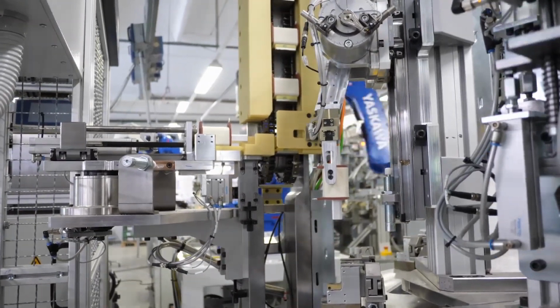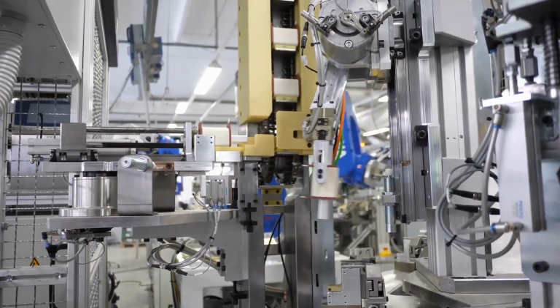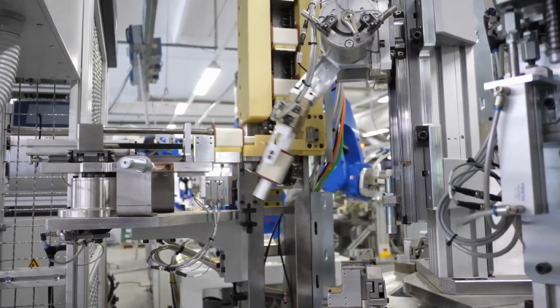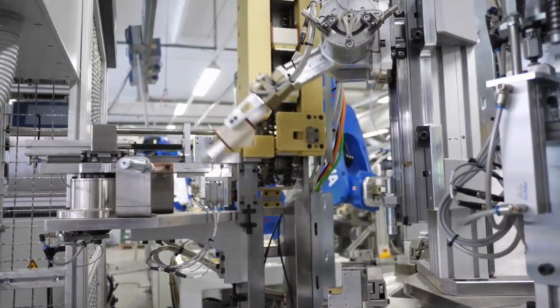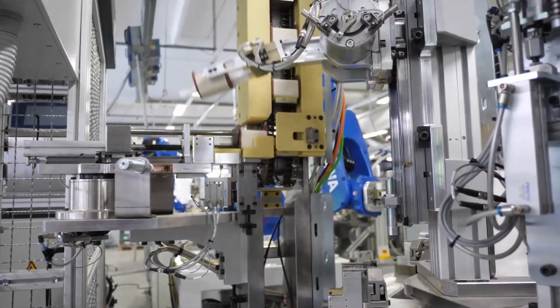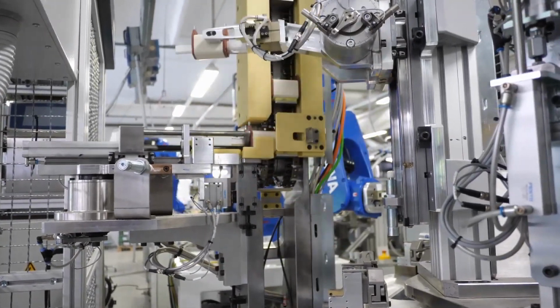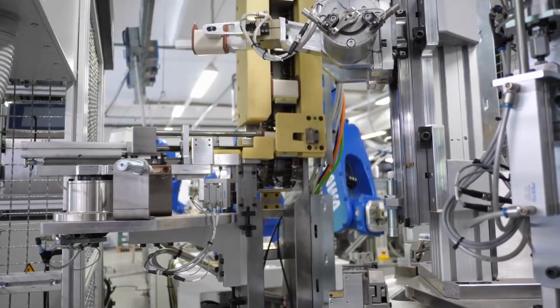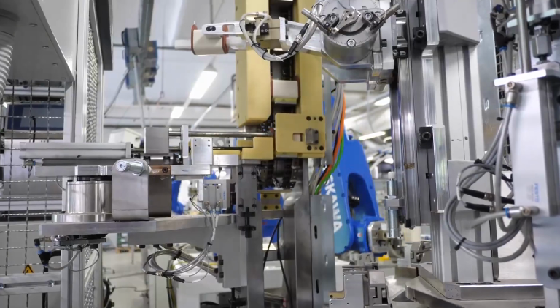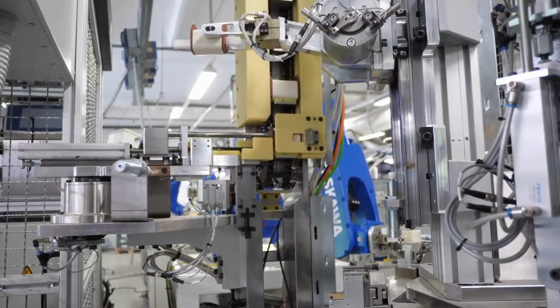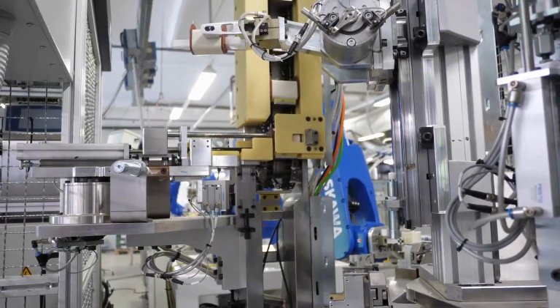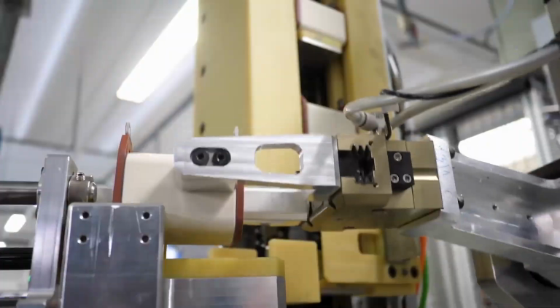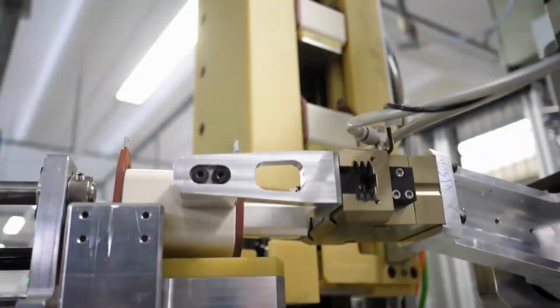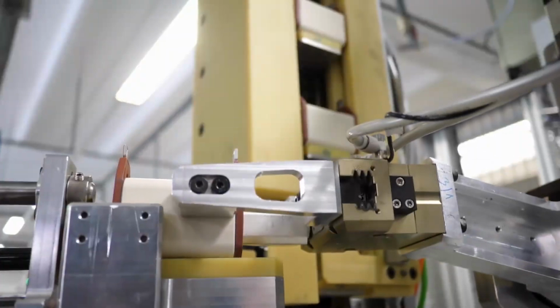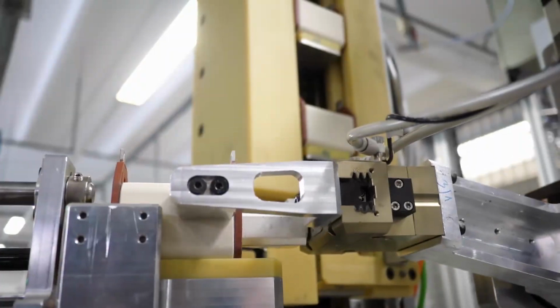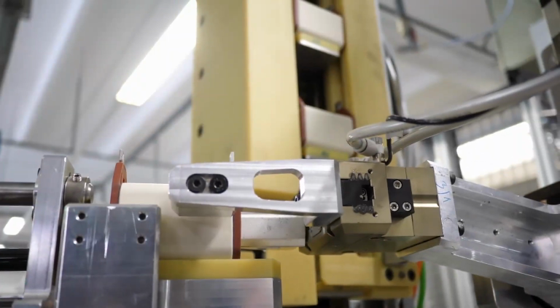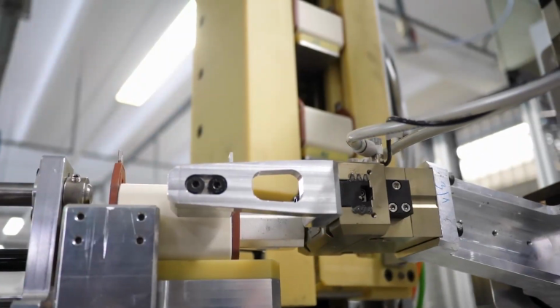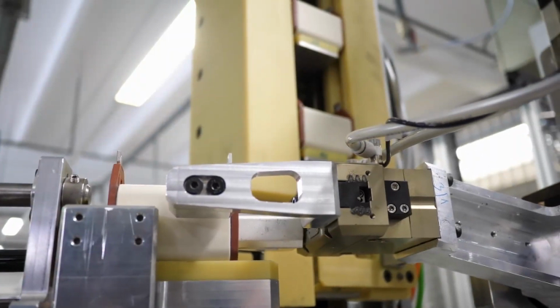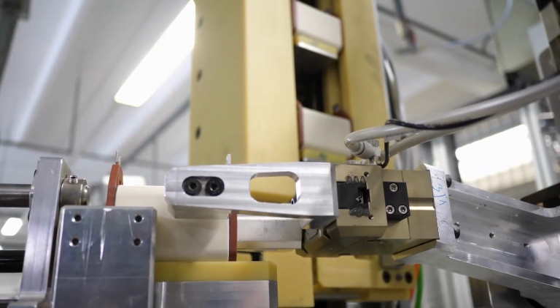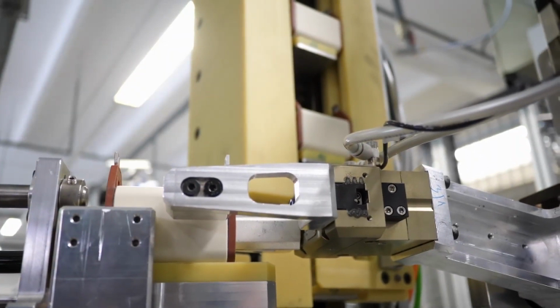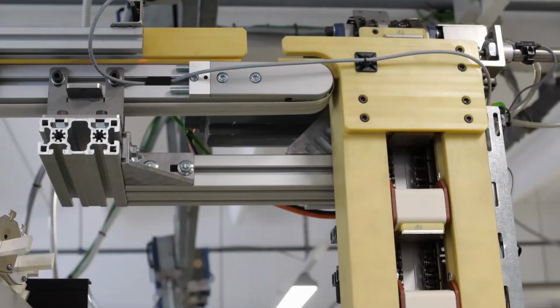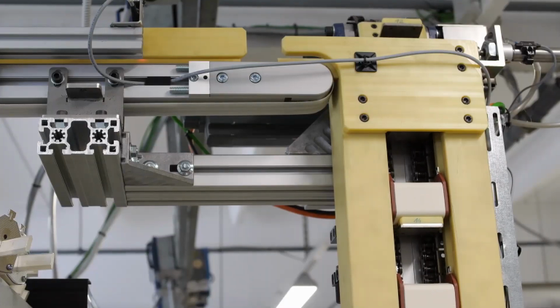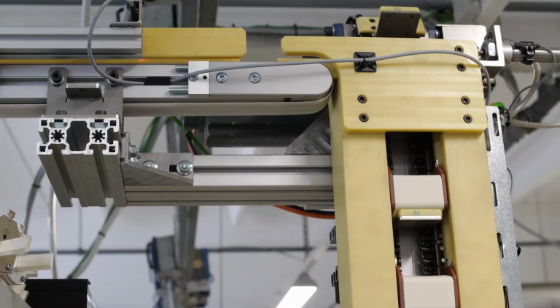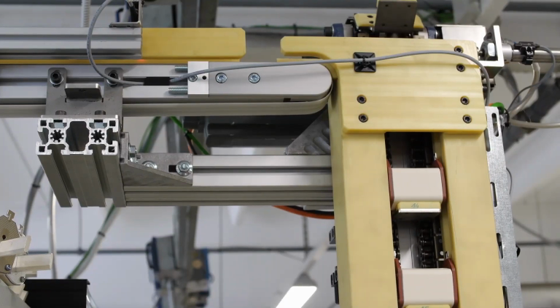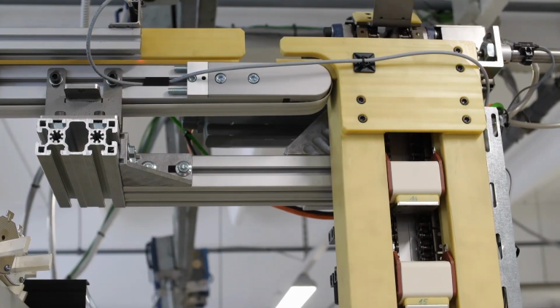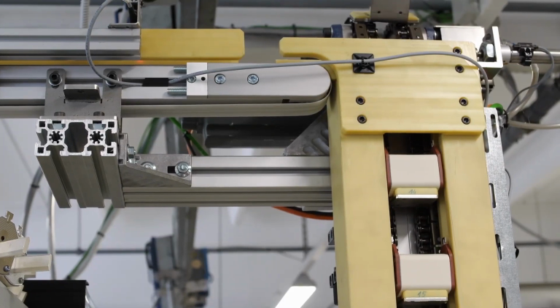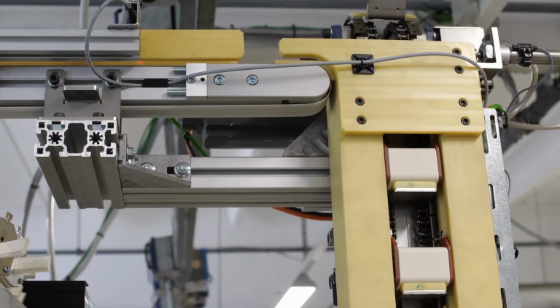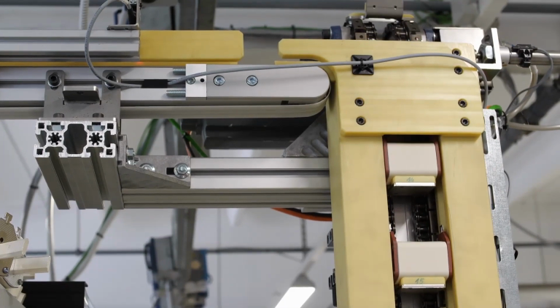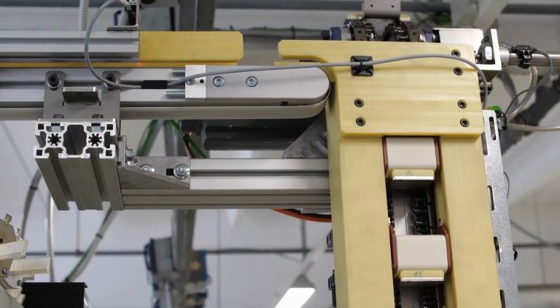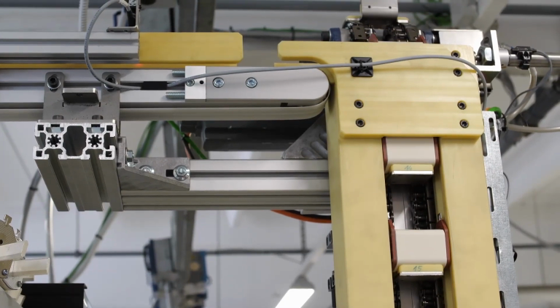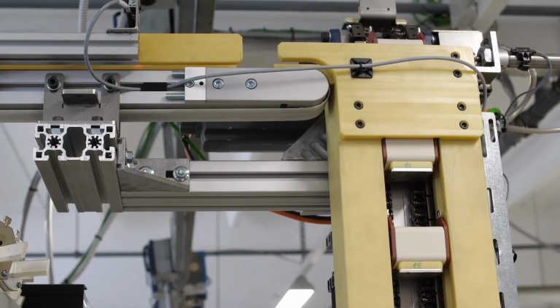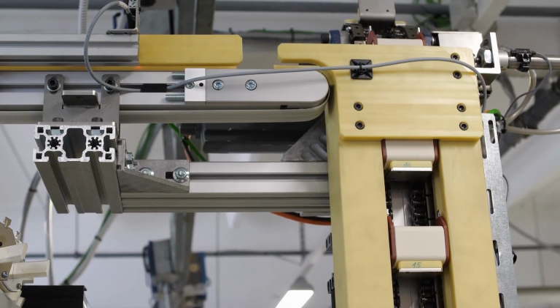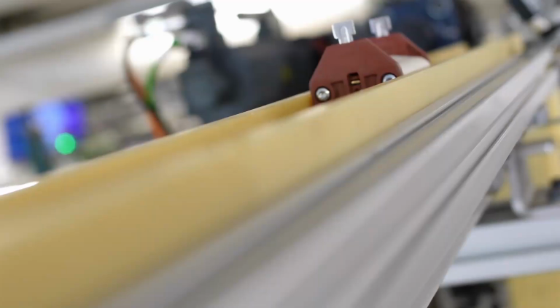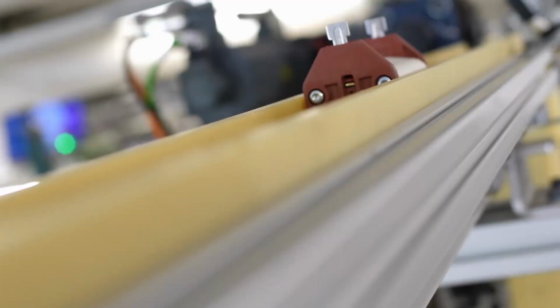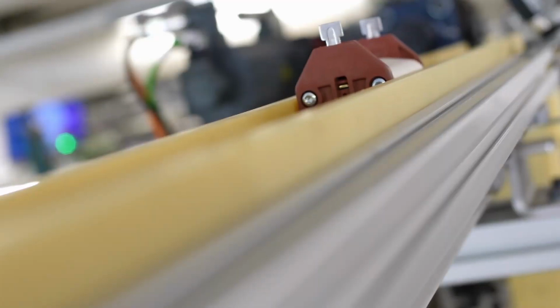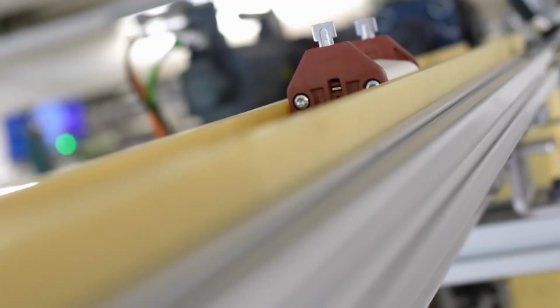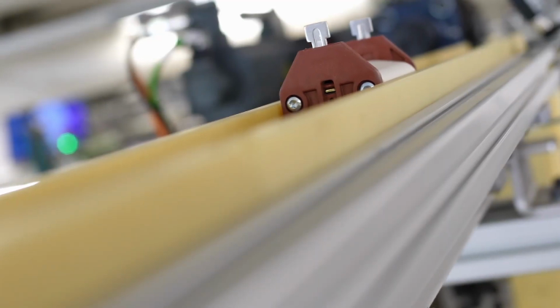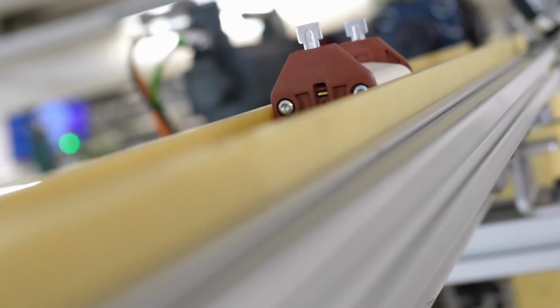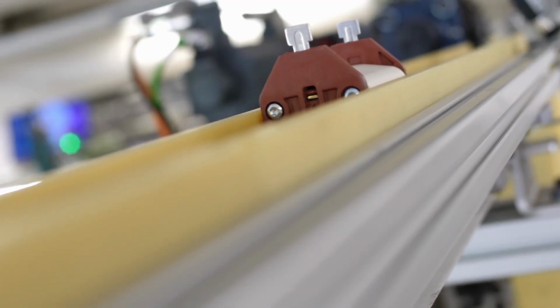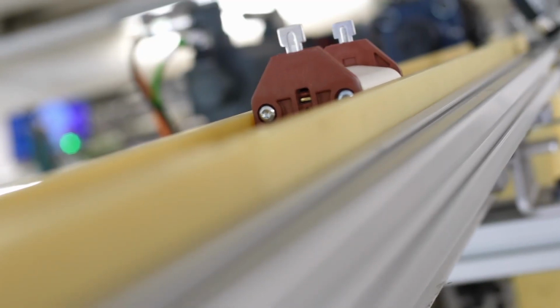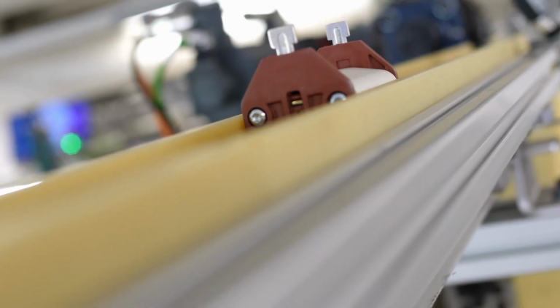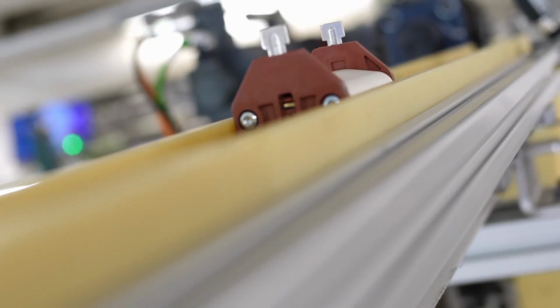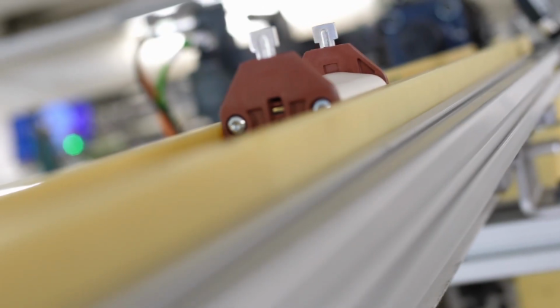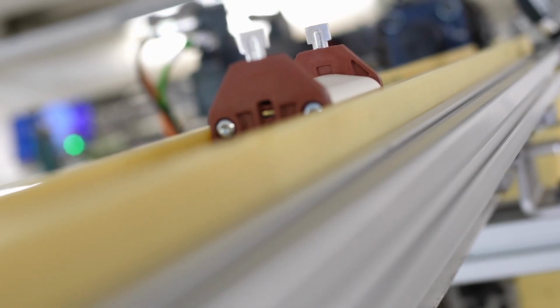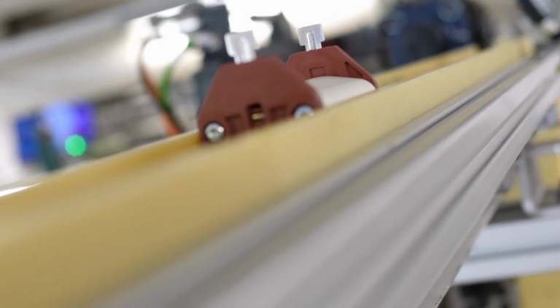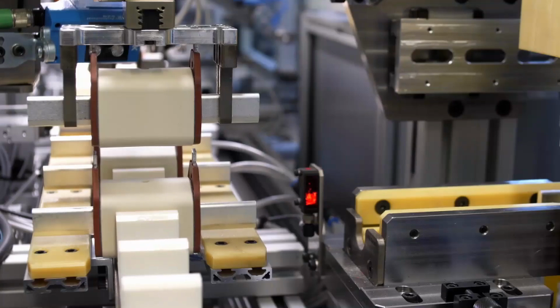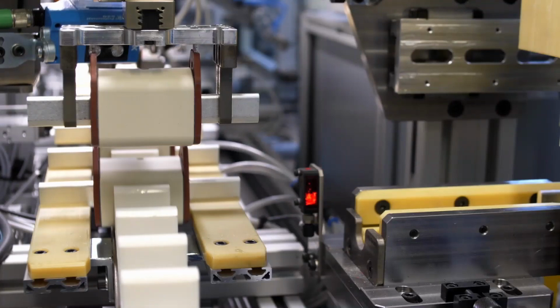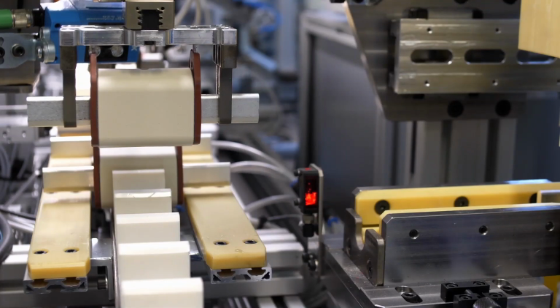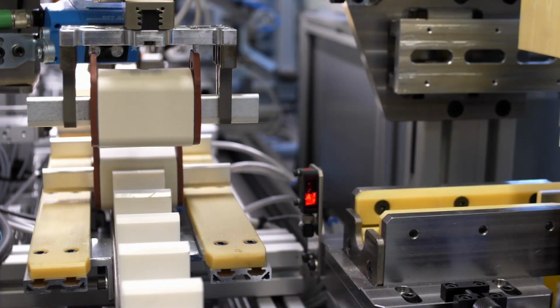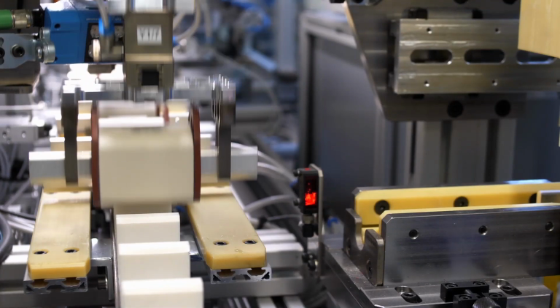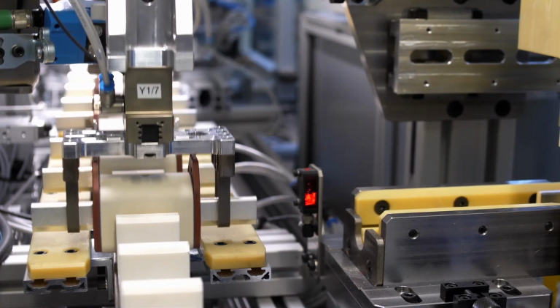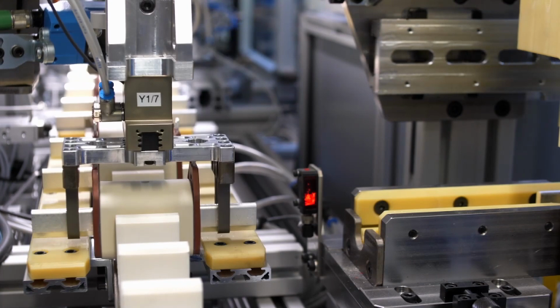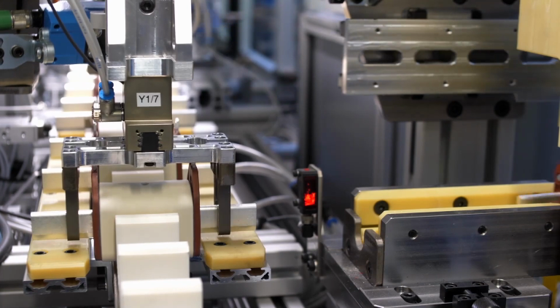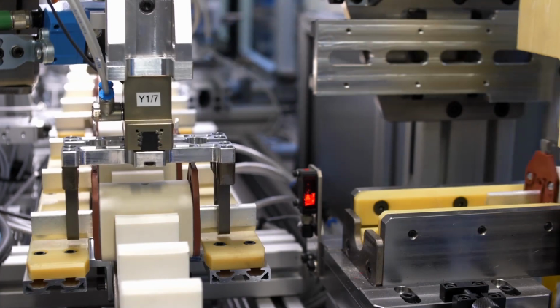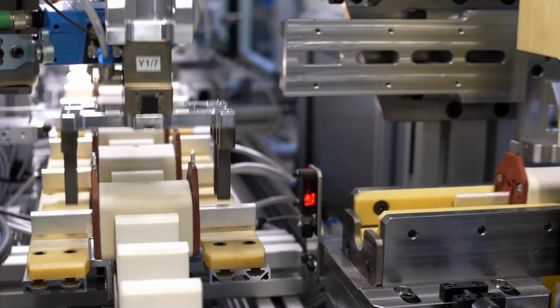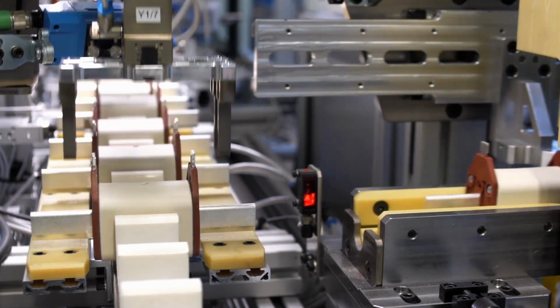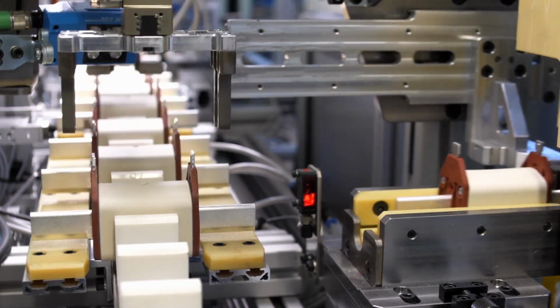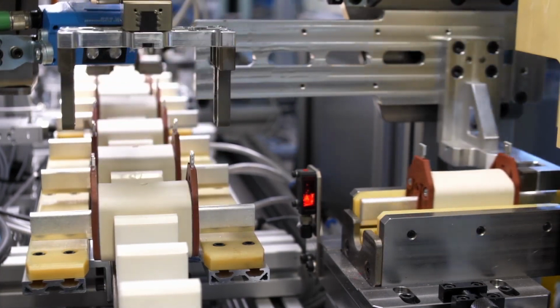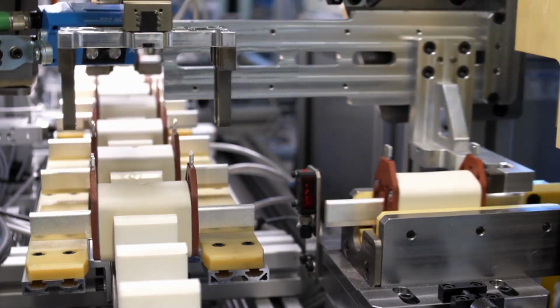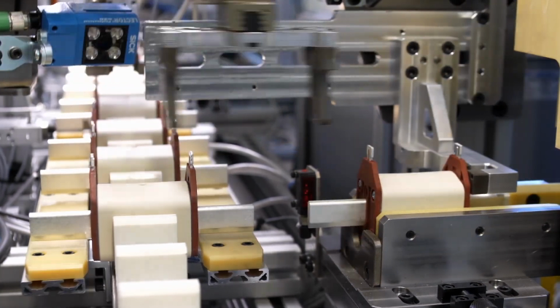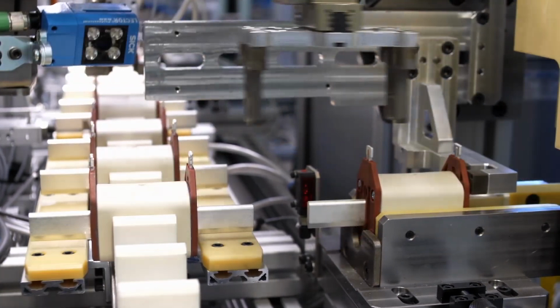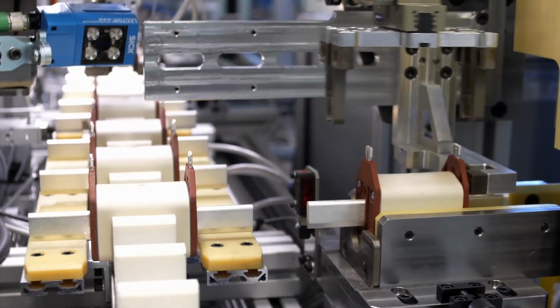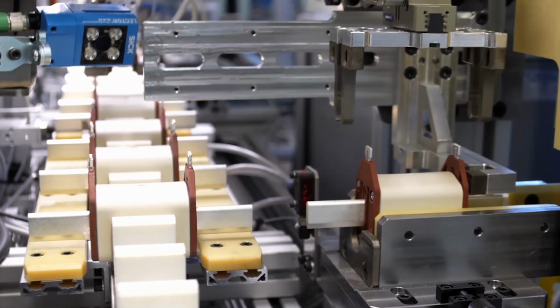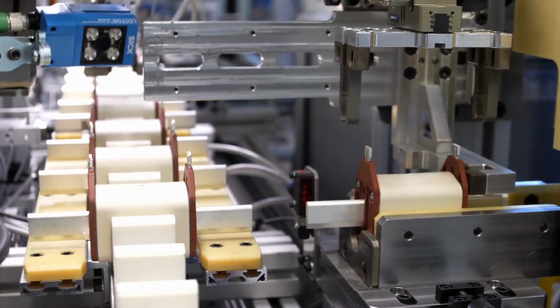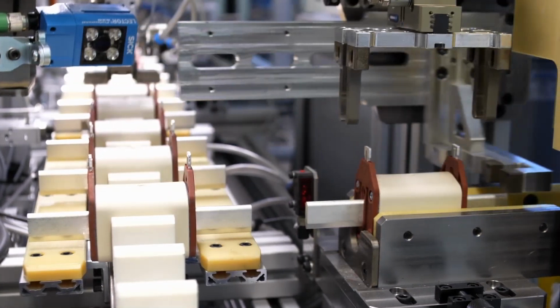By developing an automated process, we have improved the technical properties and quality of our fuse links and increased their added value.